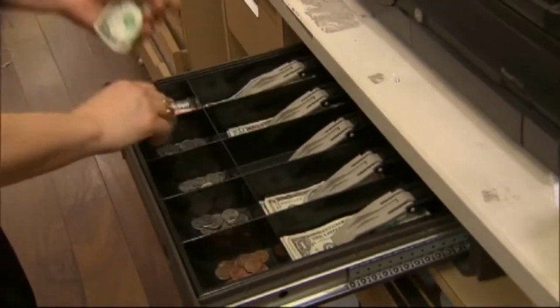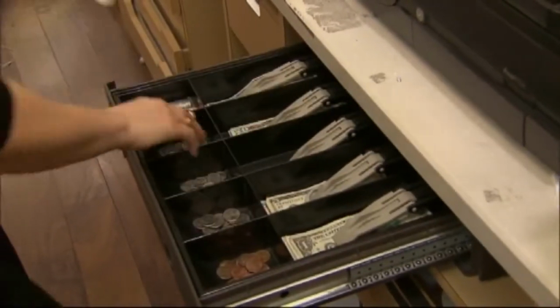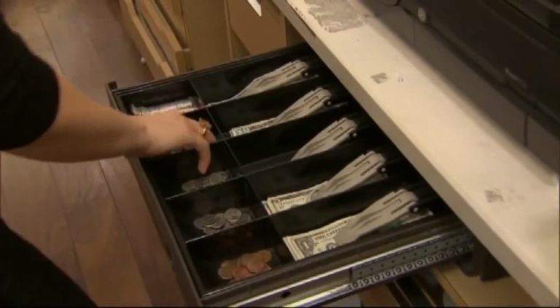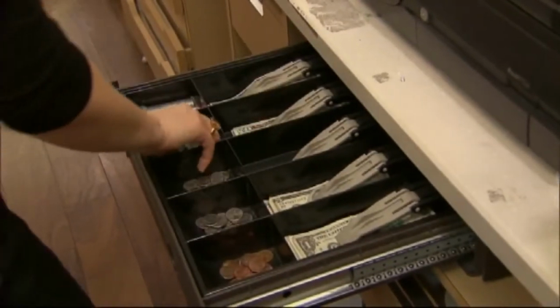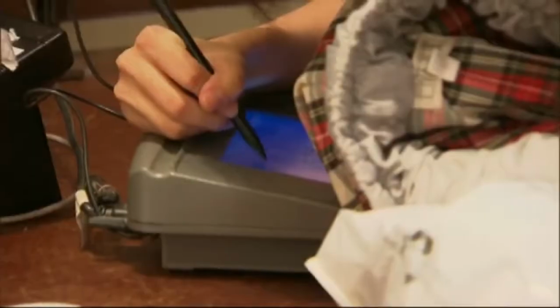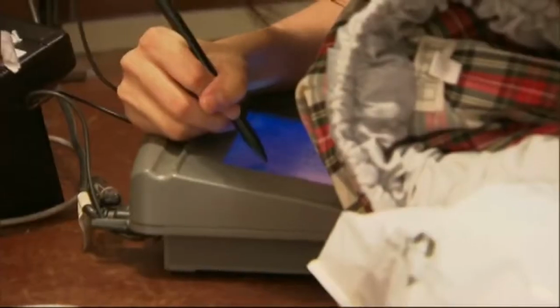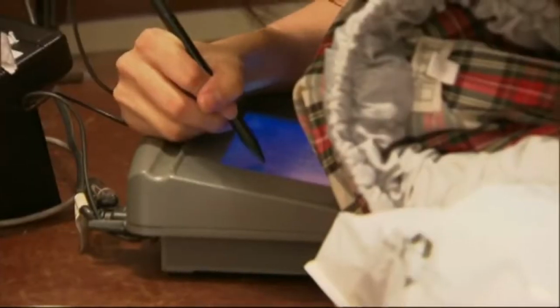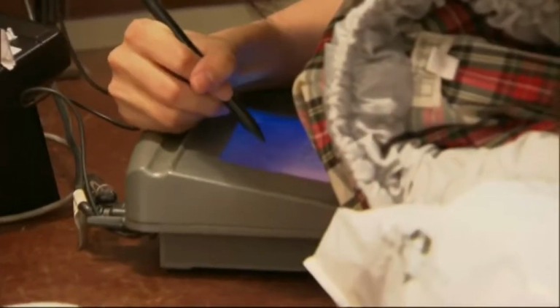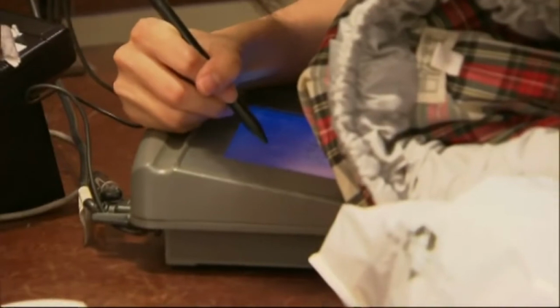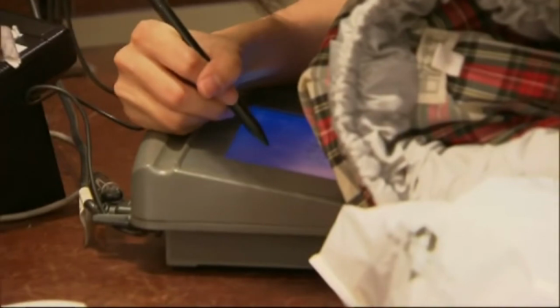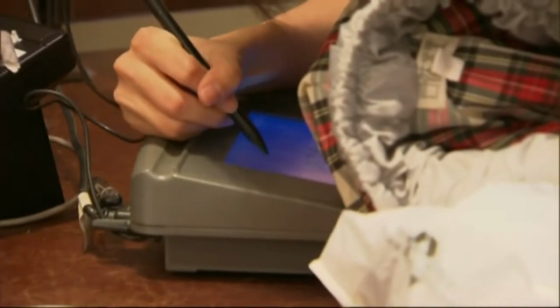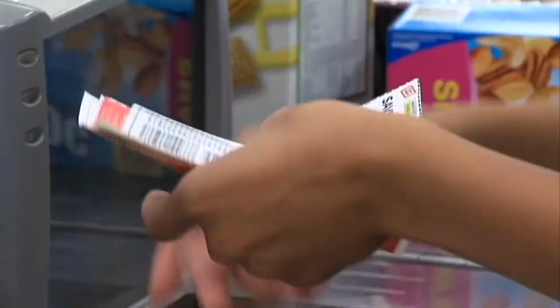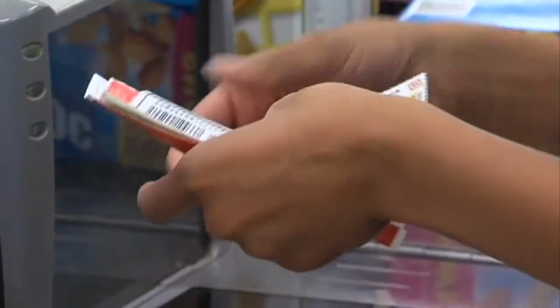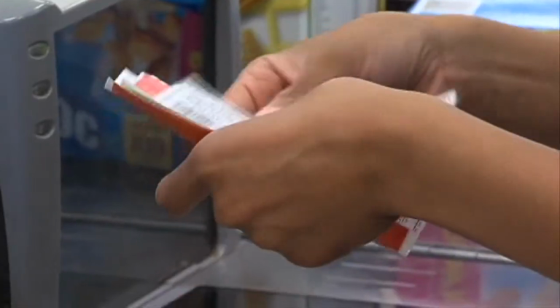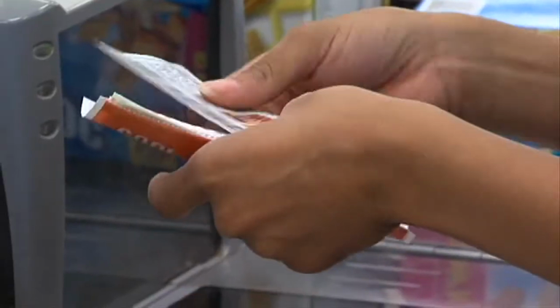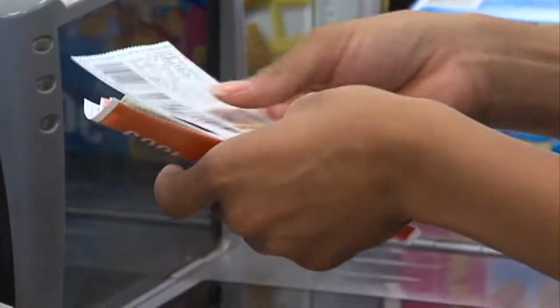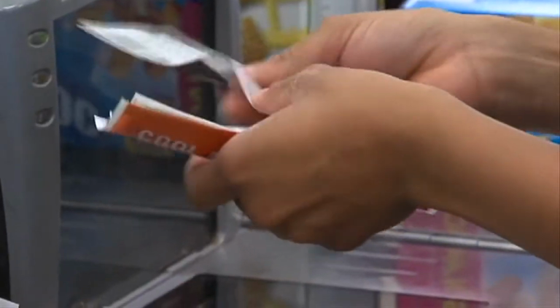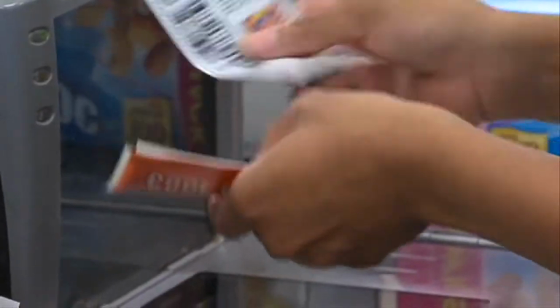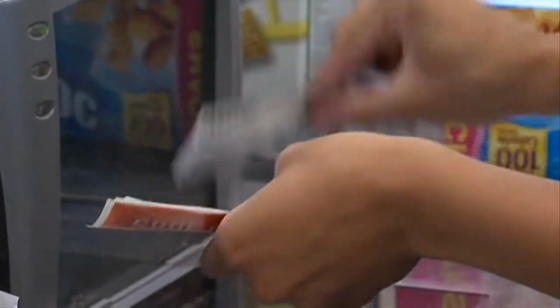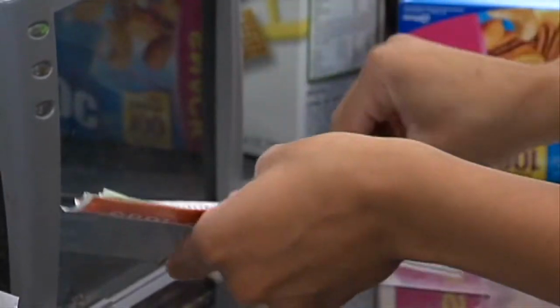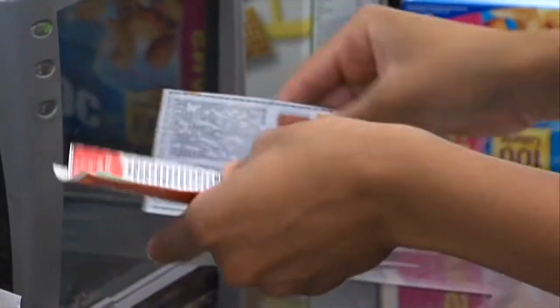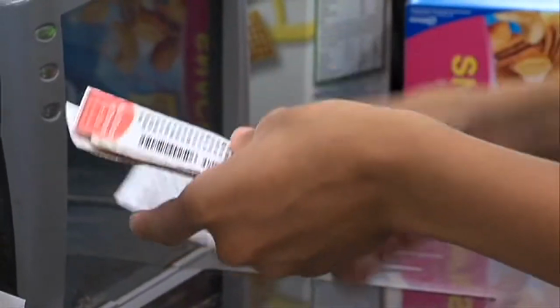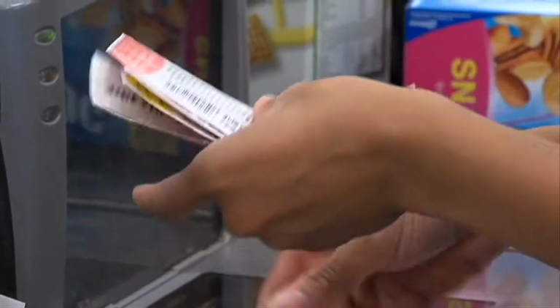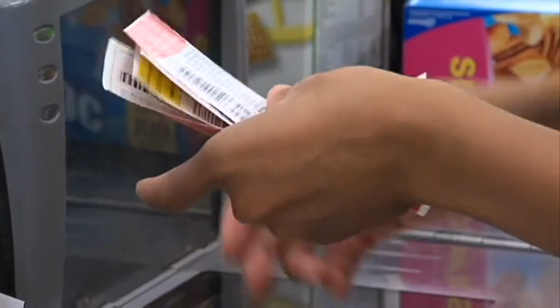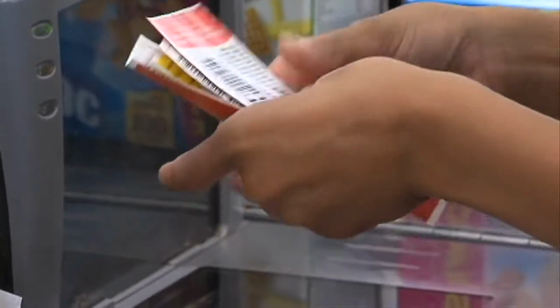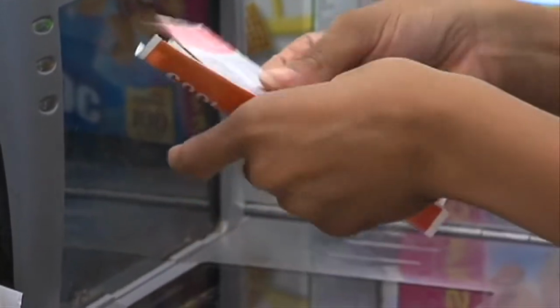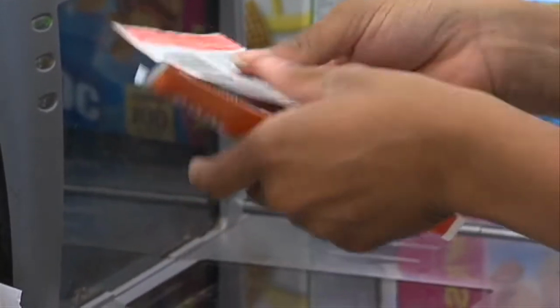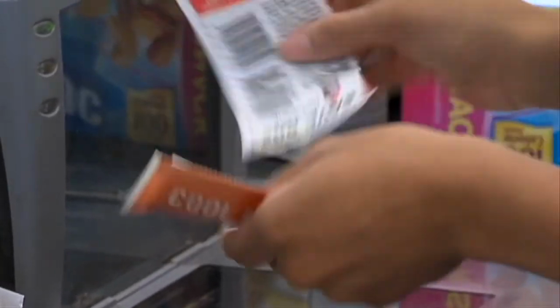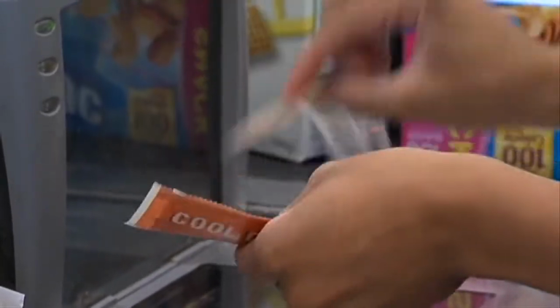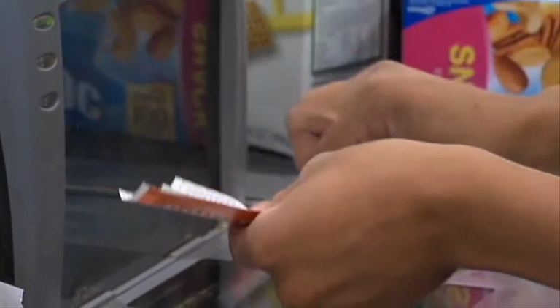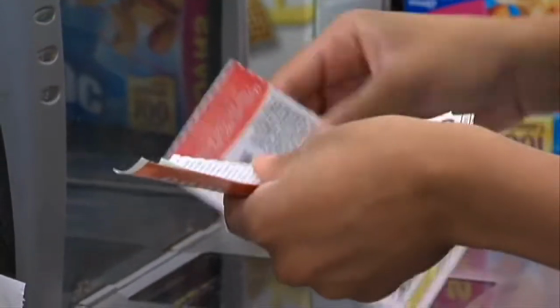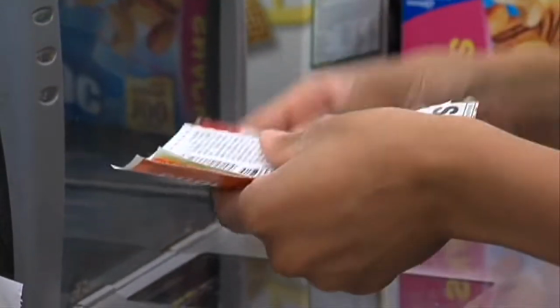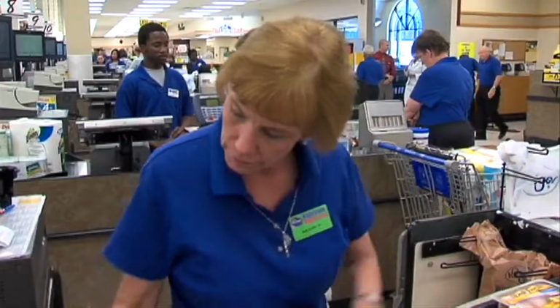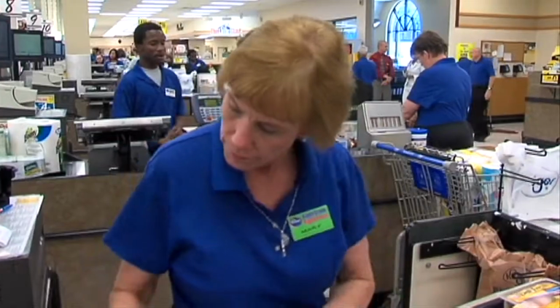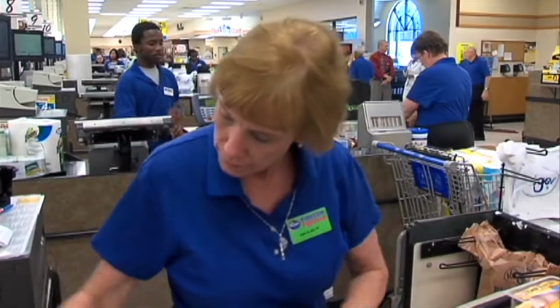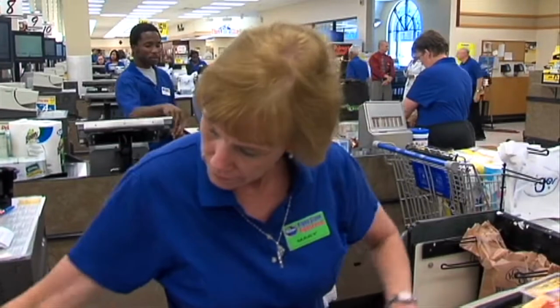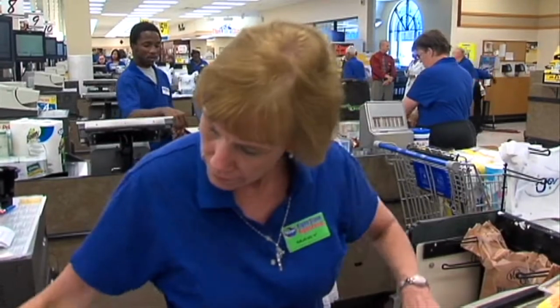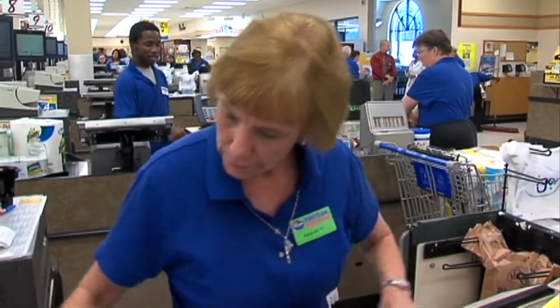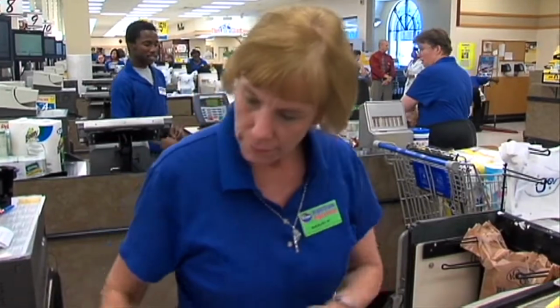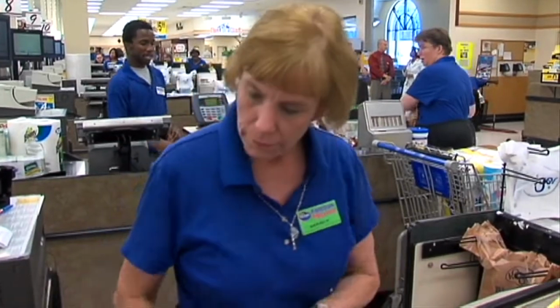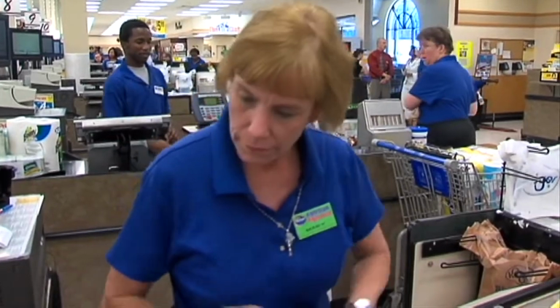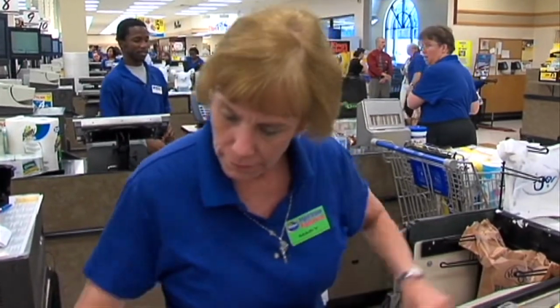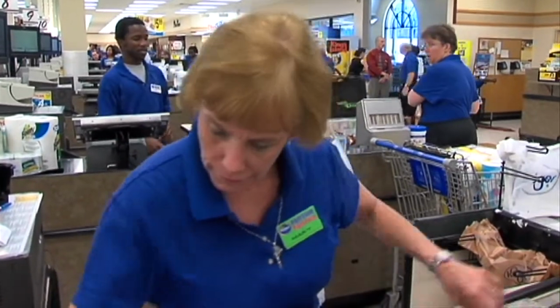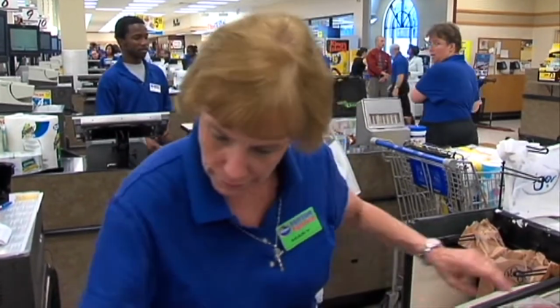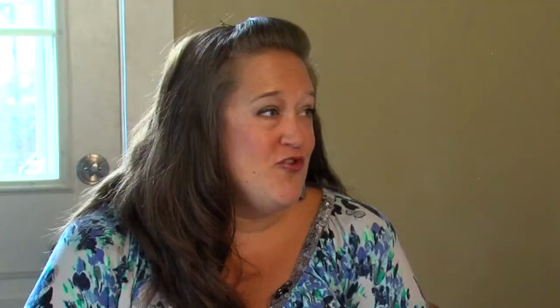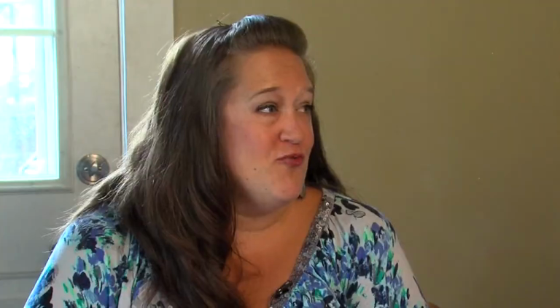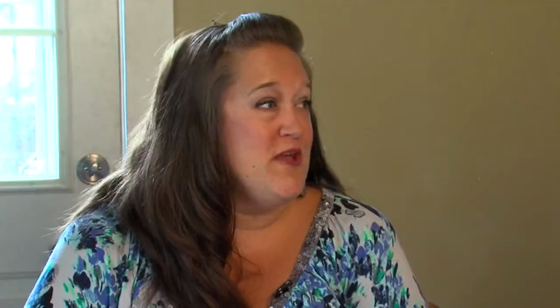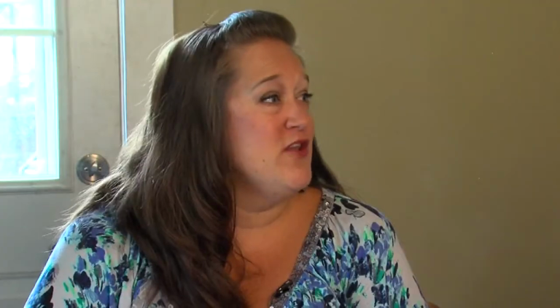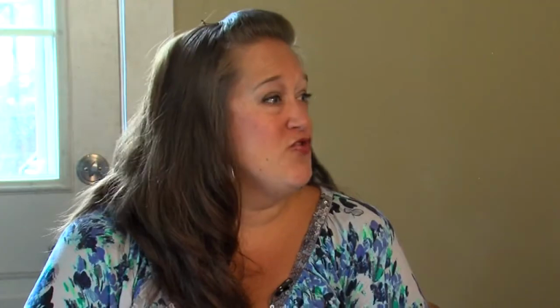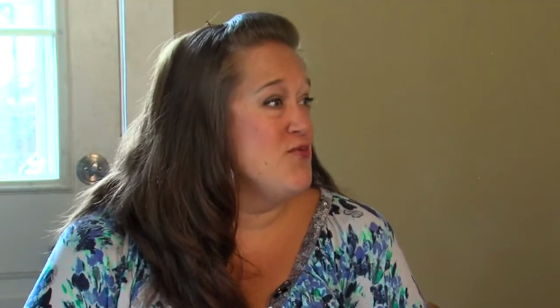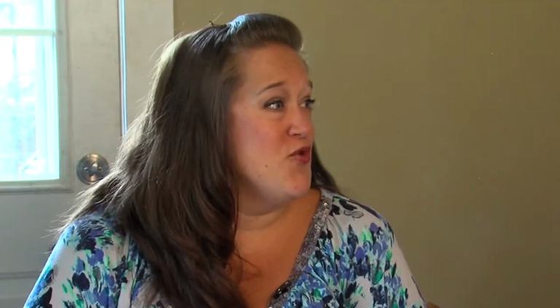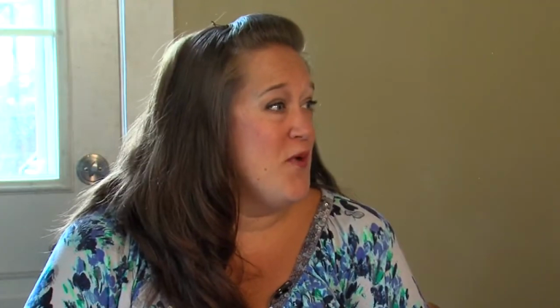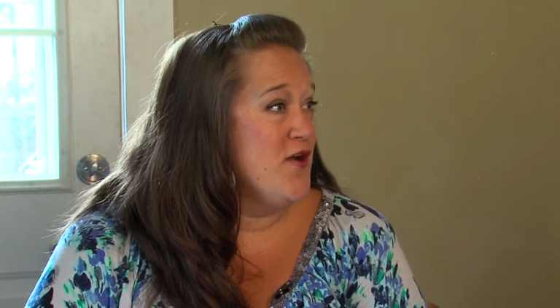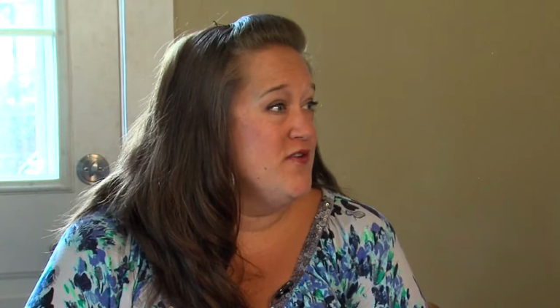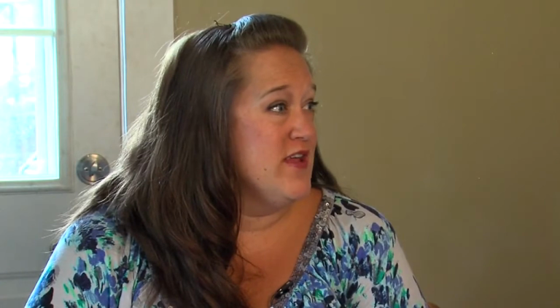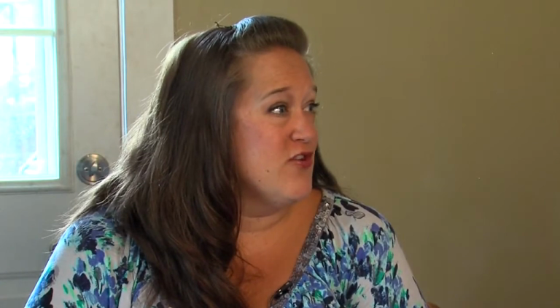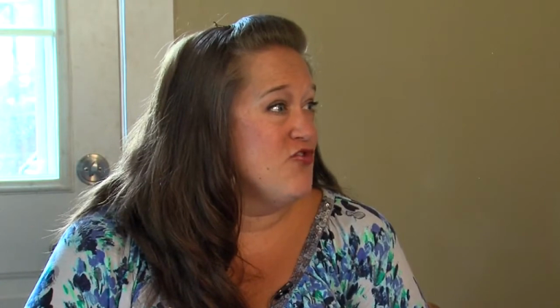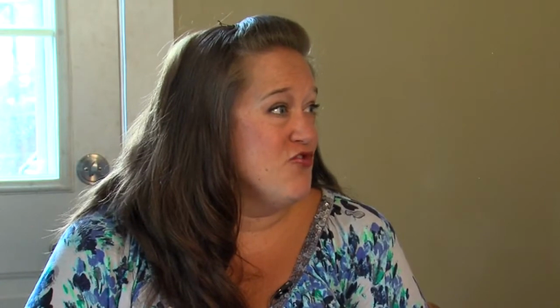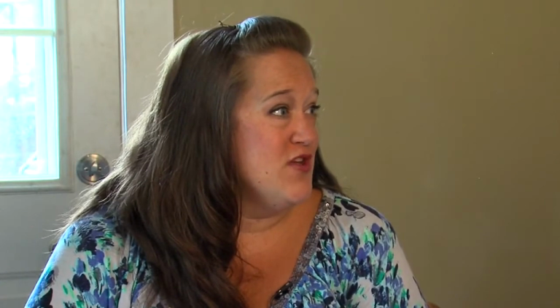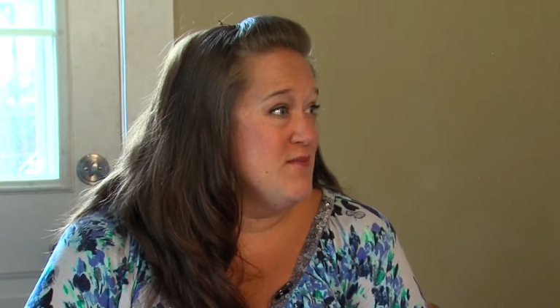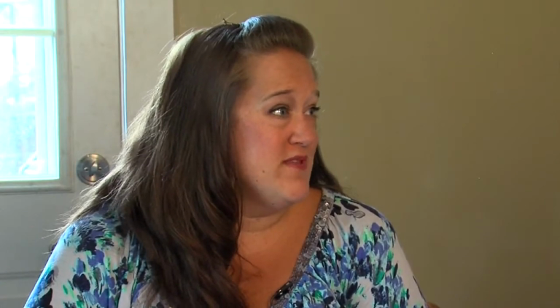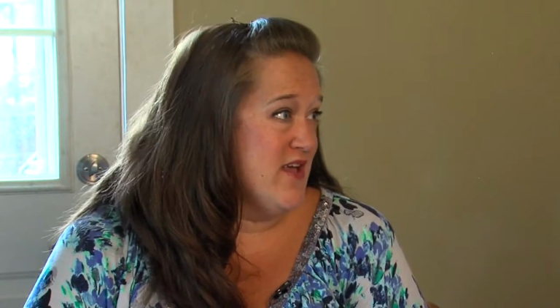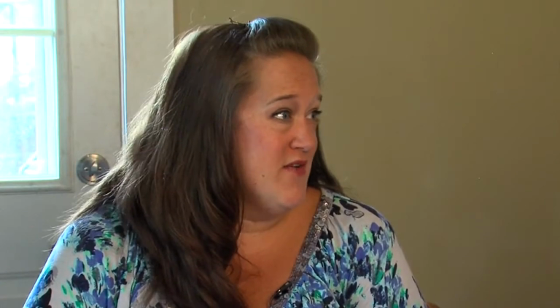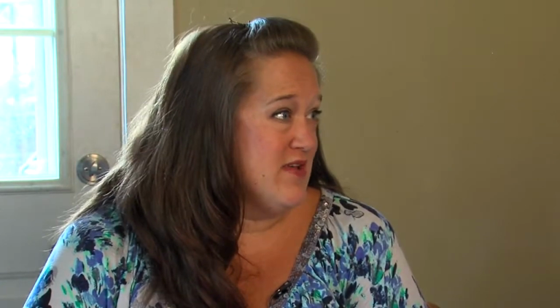Lesson number one: forget the craziness you see on those reality TV shows. You don't have to be an extreme couponer to get extreme savings.